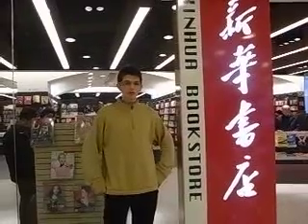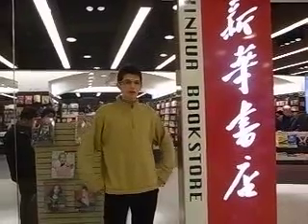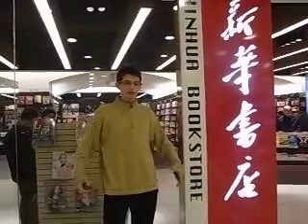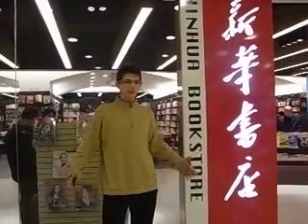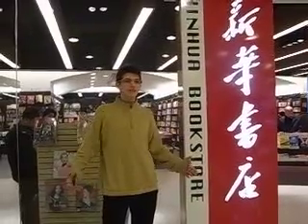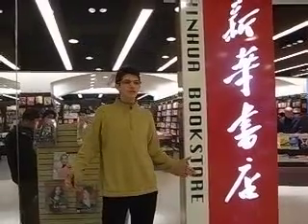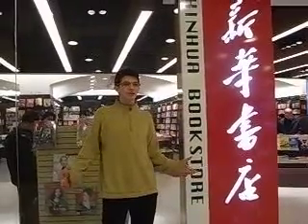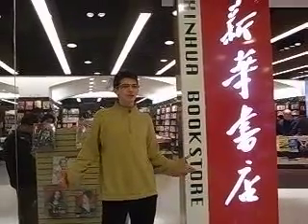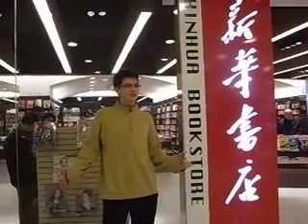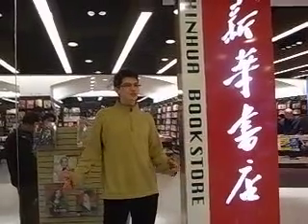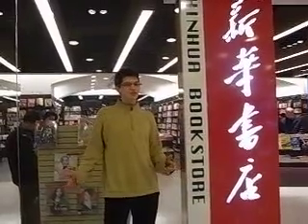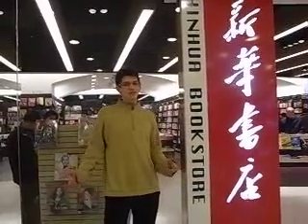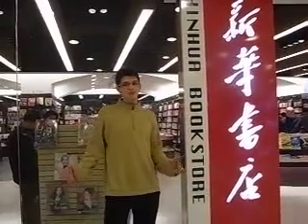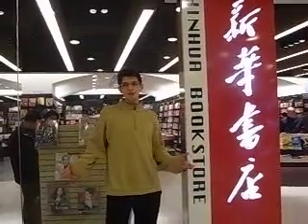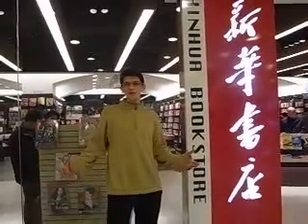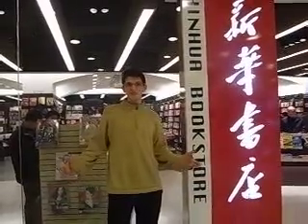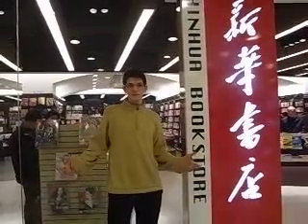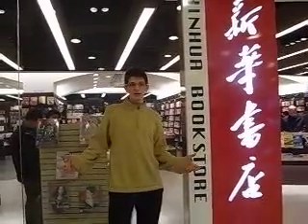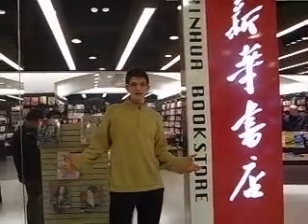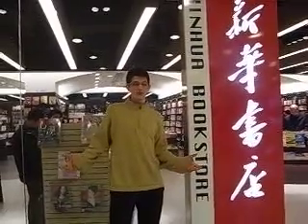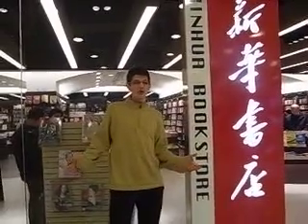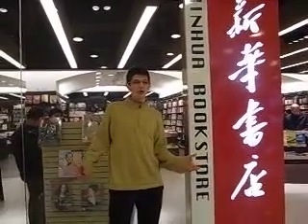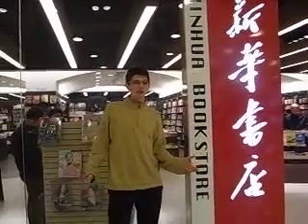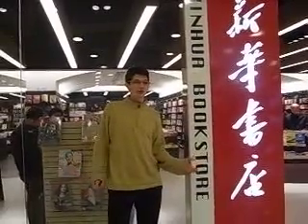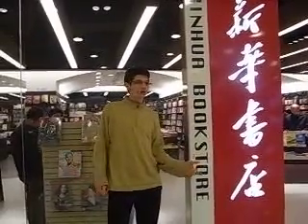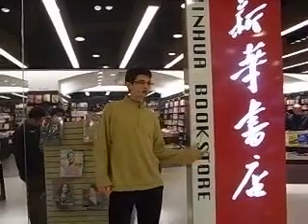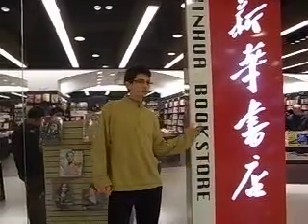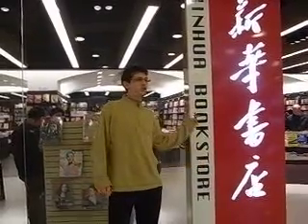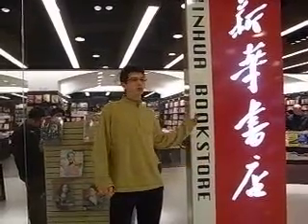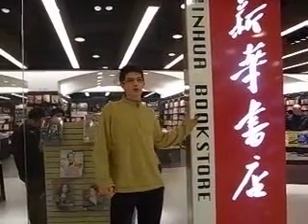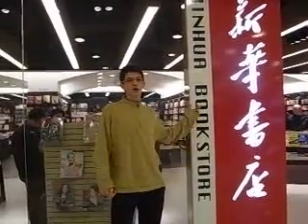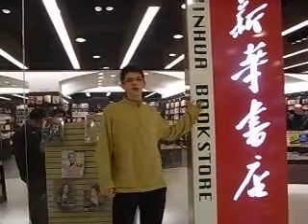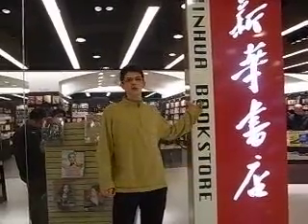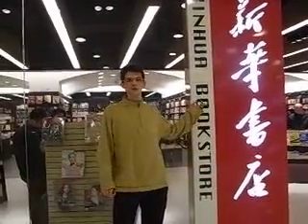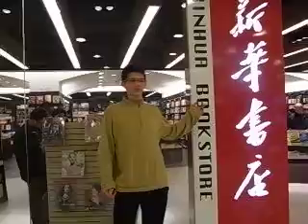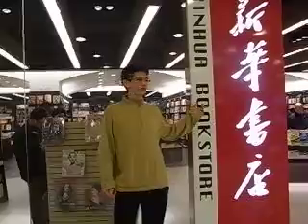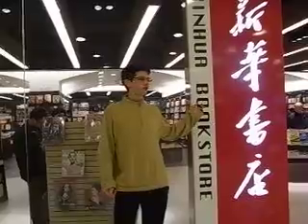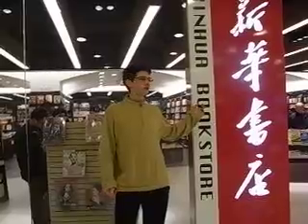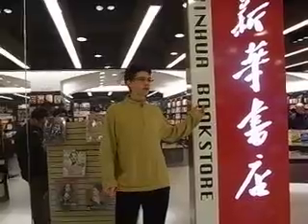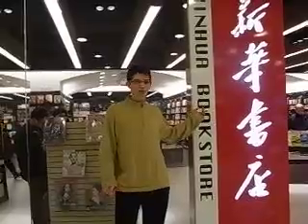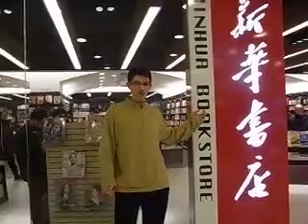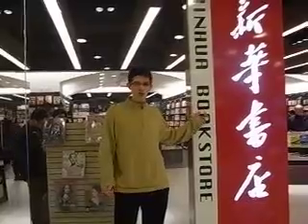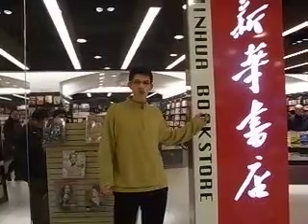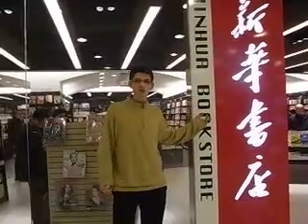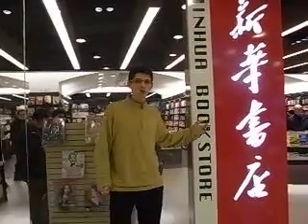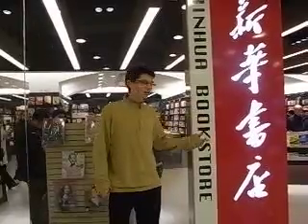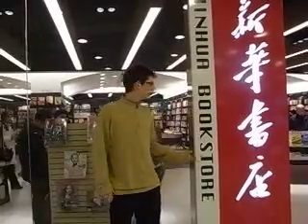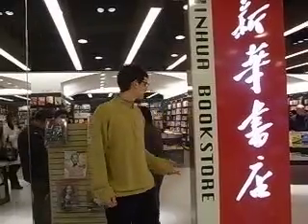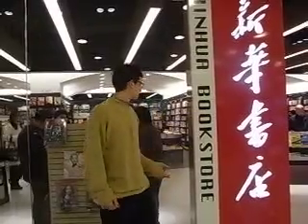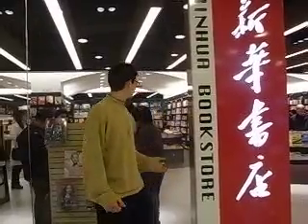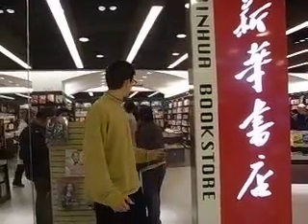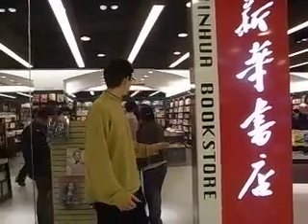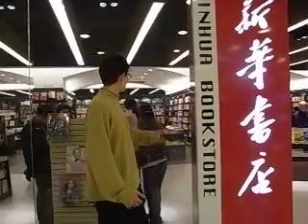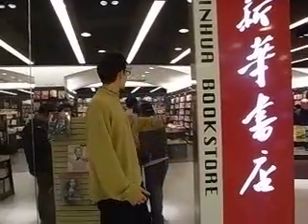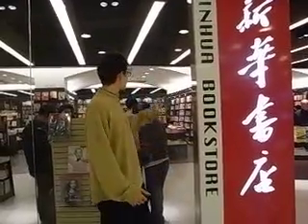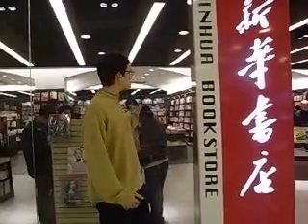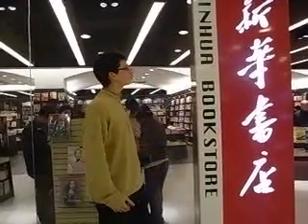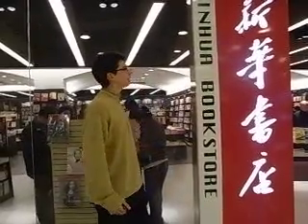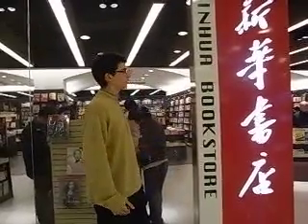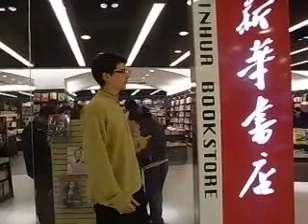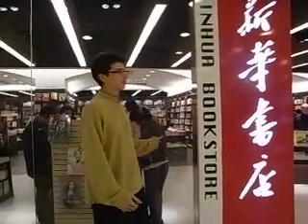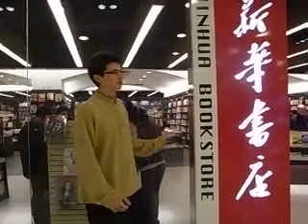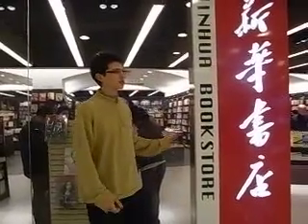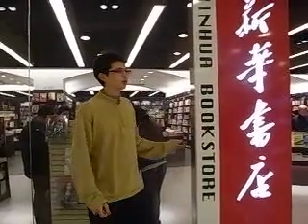Good evening. As you can see, around the 5th floor of this apartment store, under a secret box, this is a bookstore where they sell a huge variety of books here.